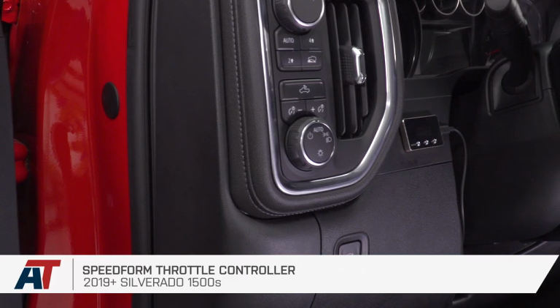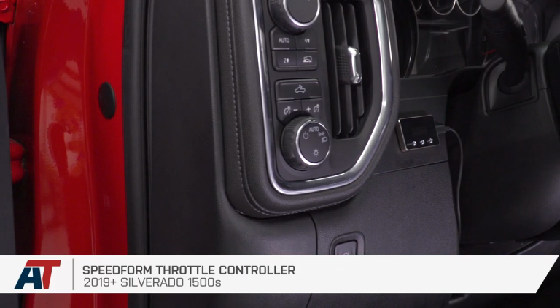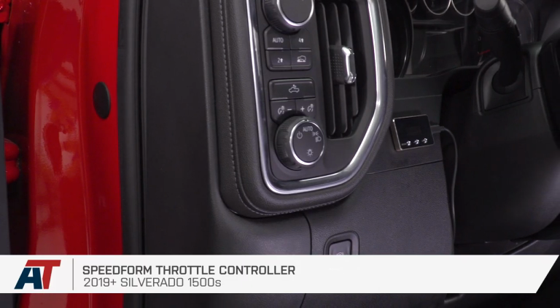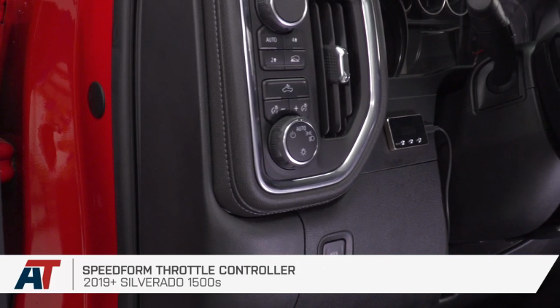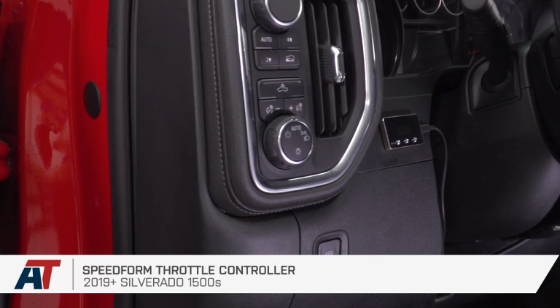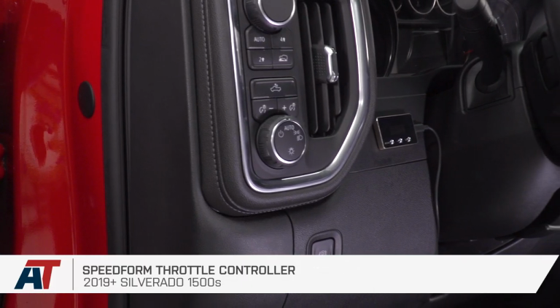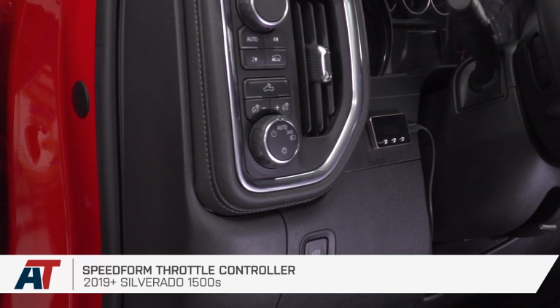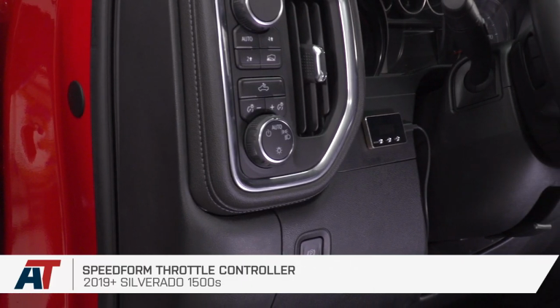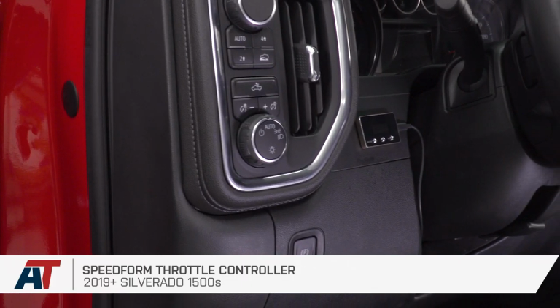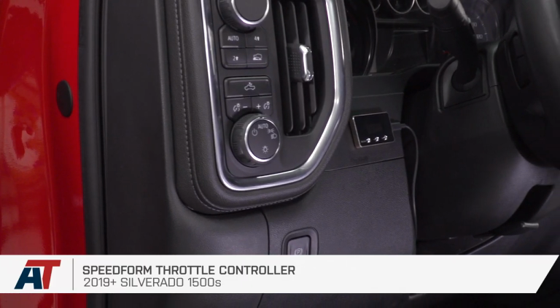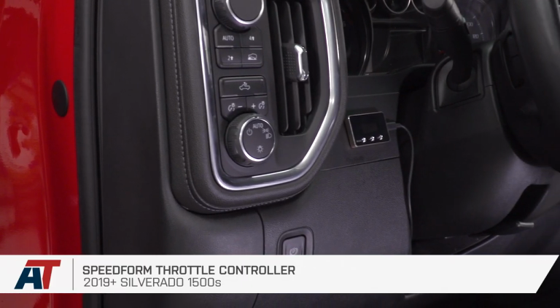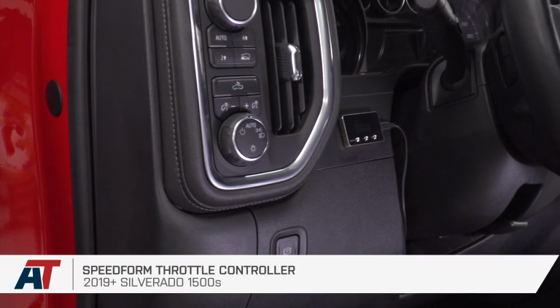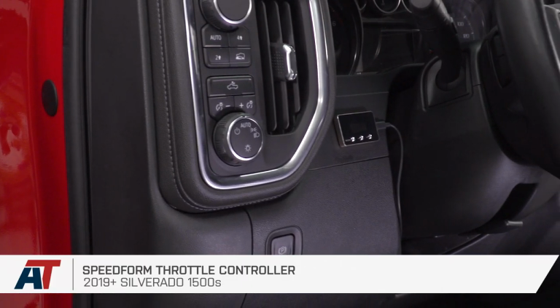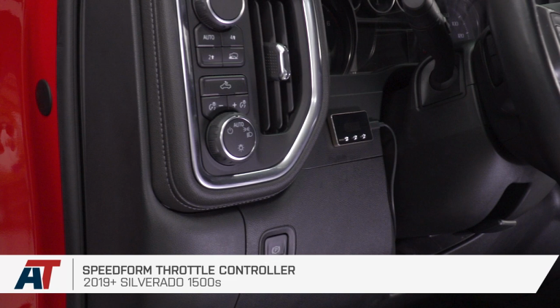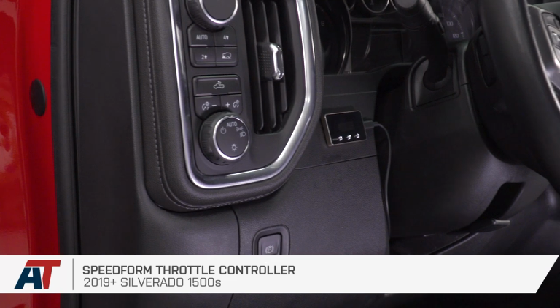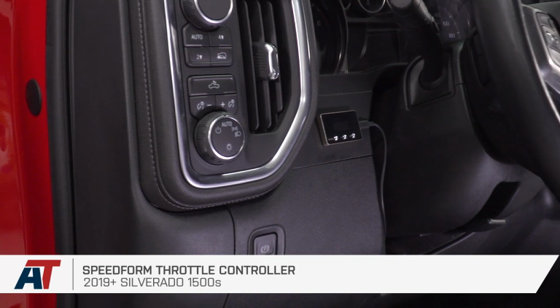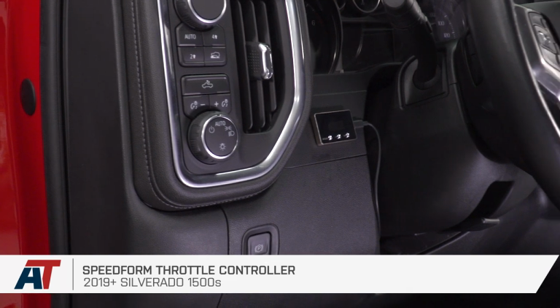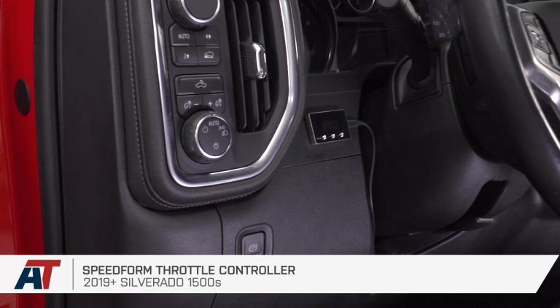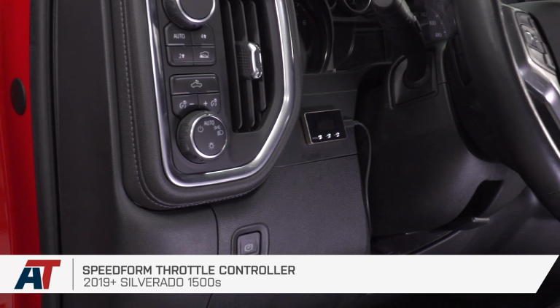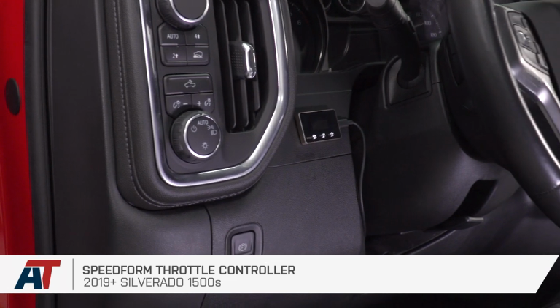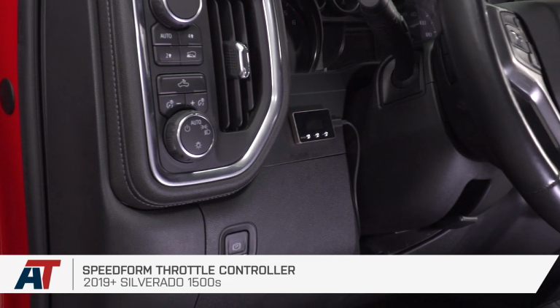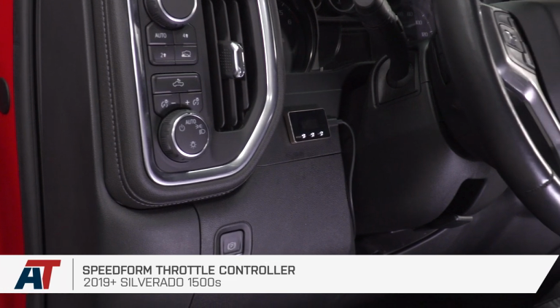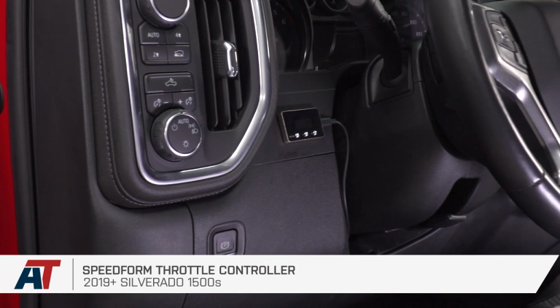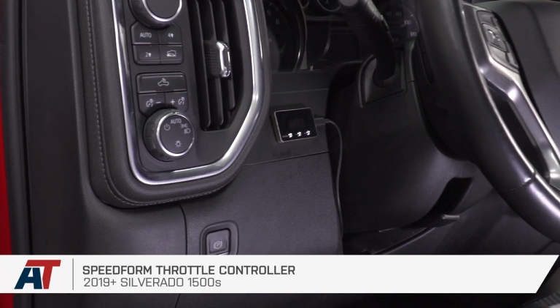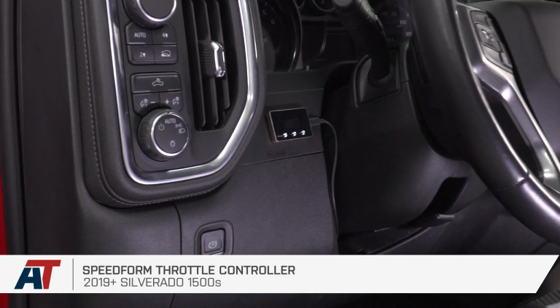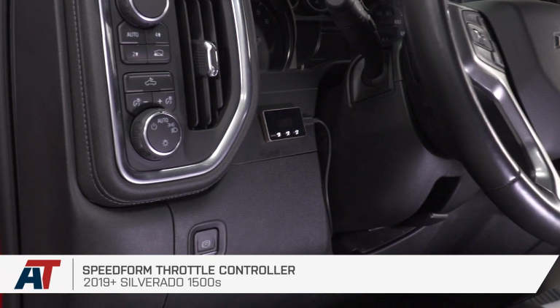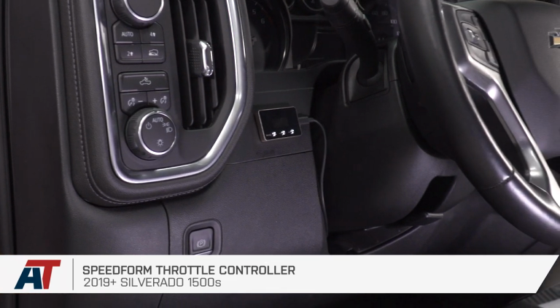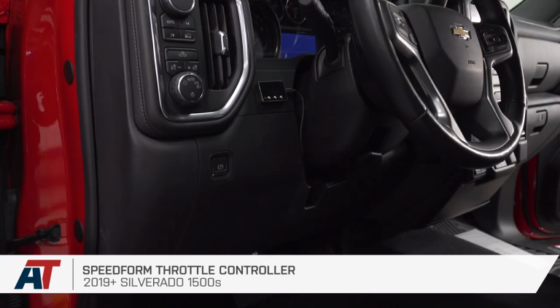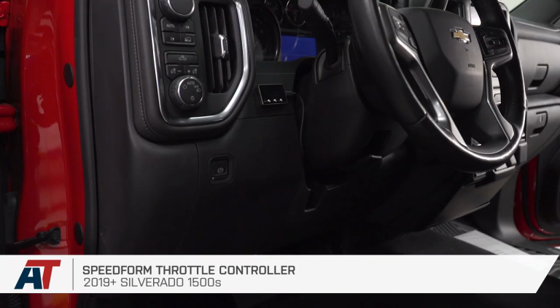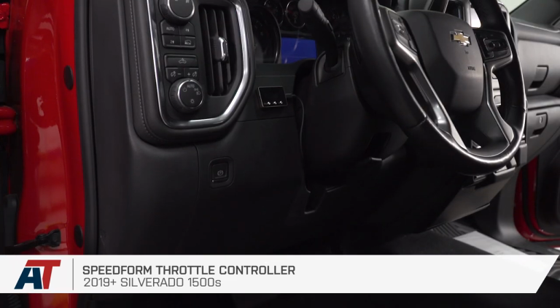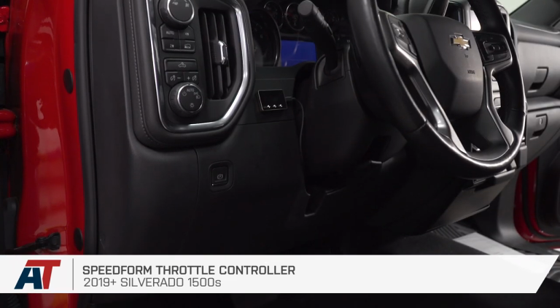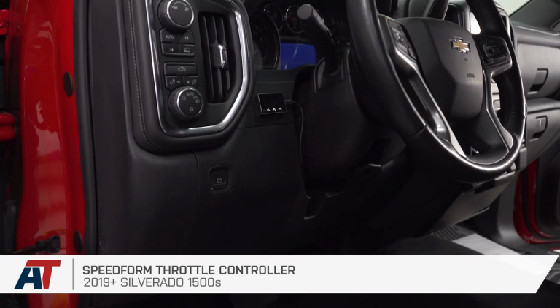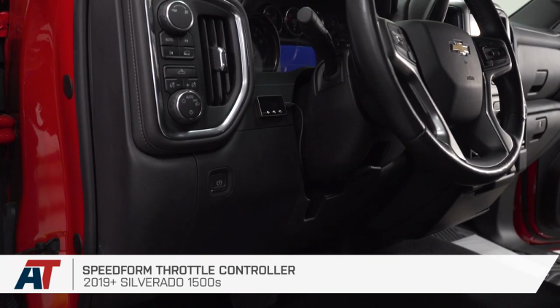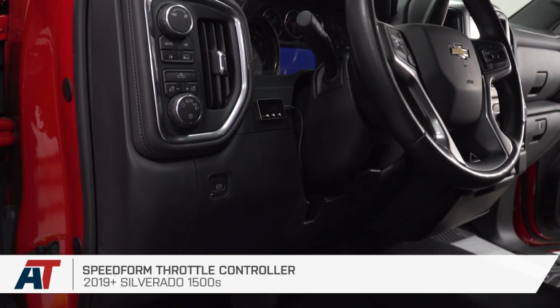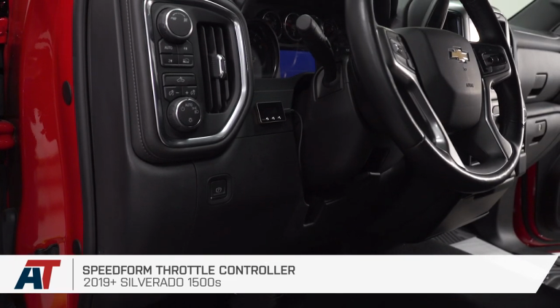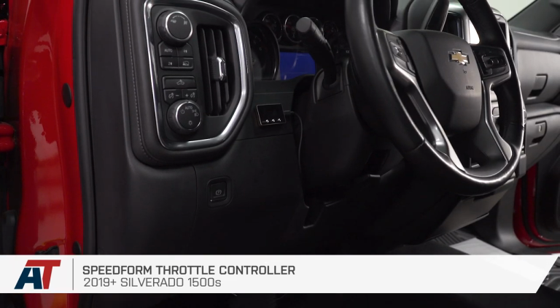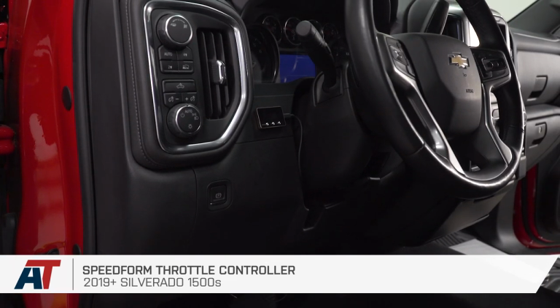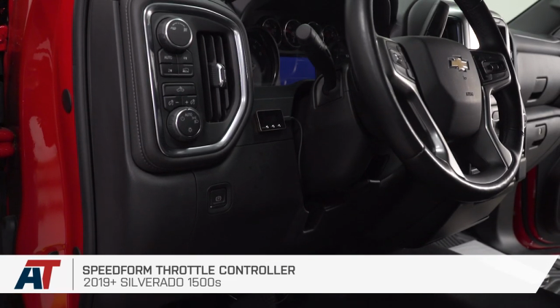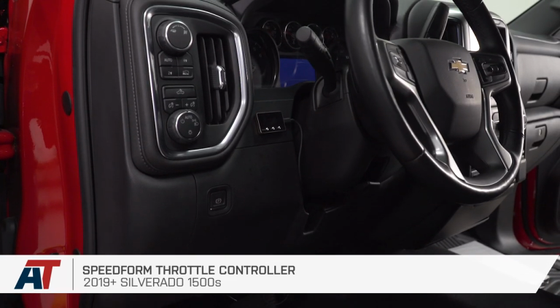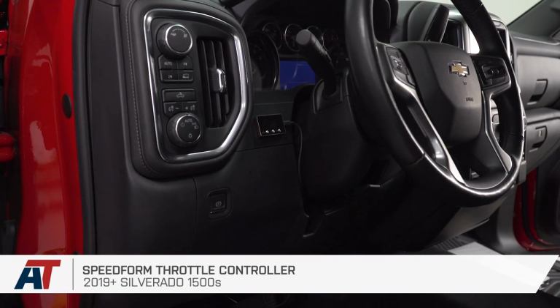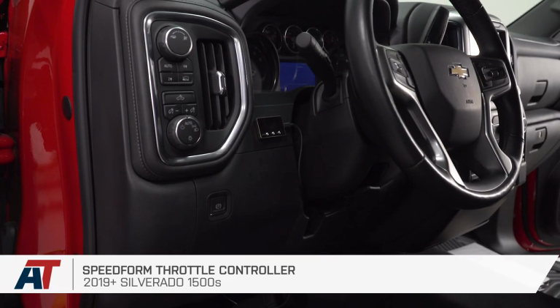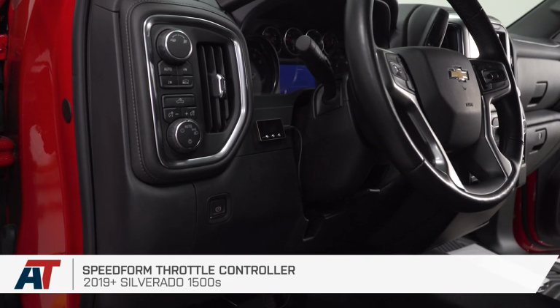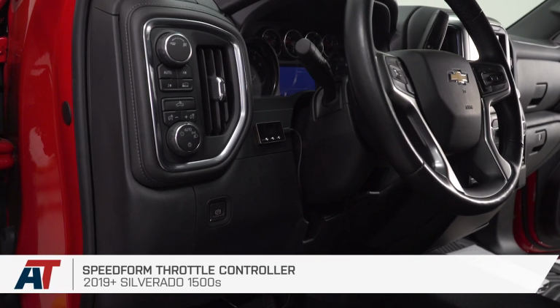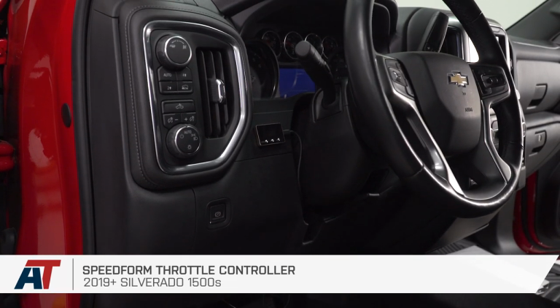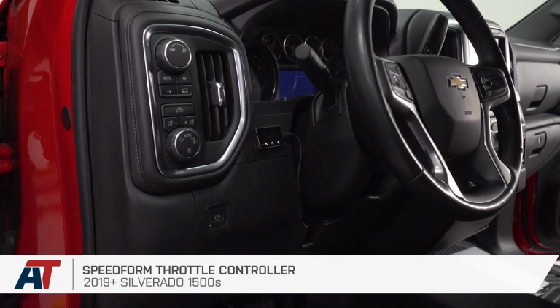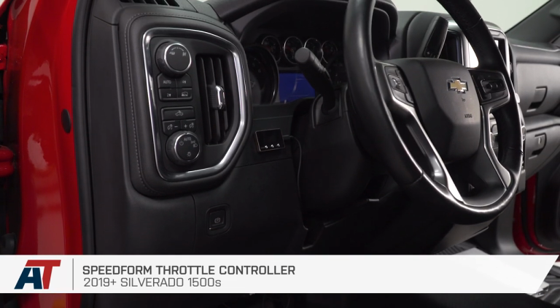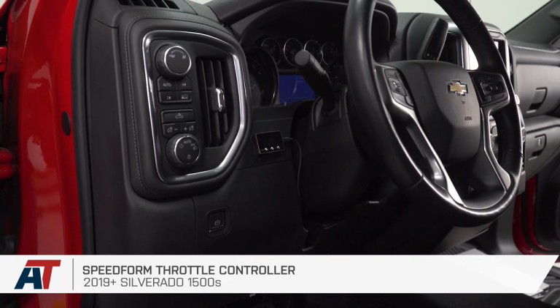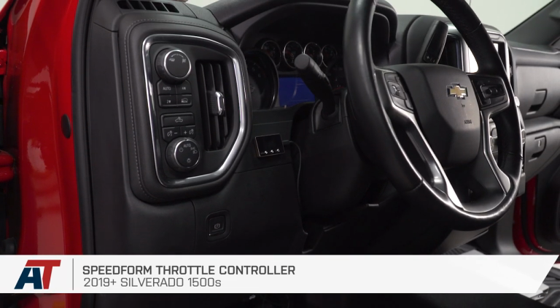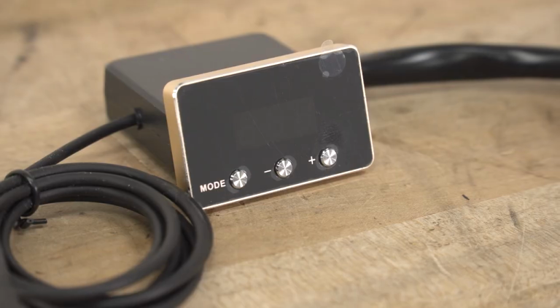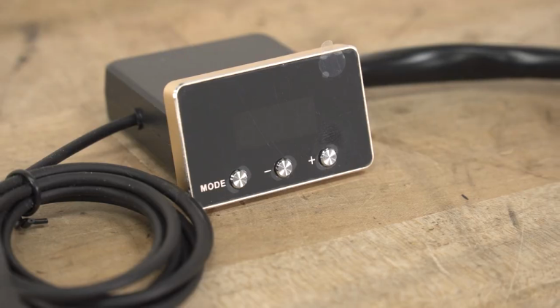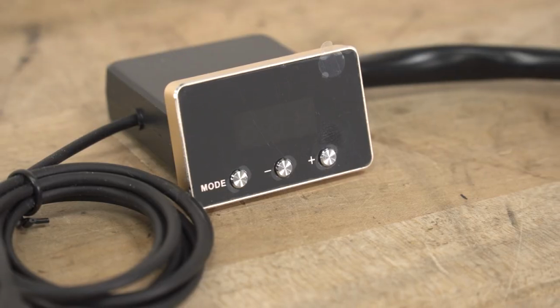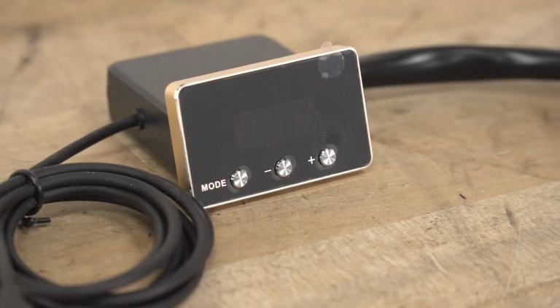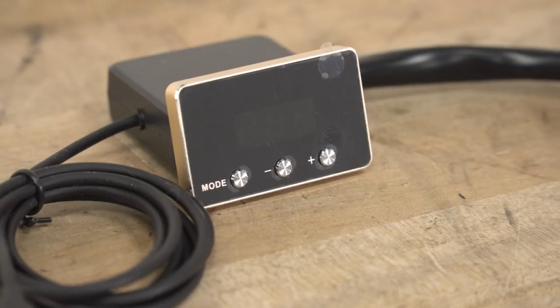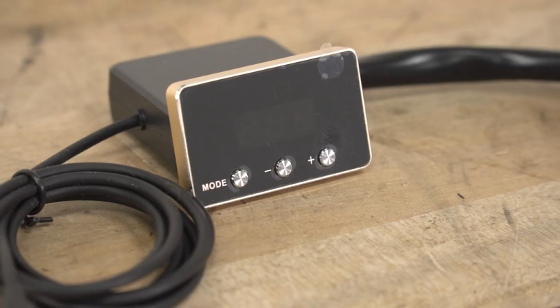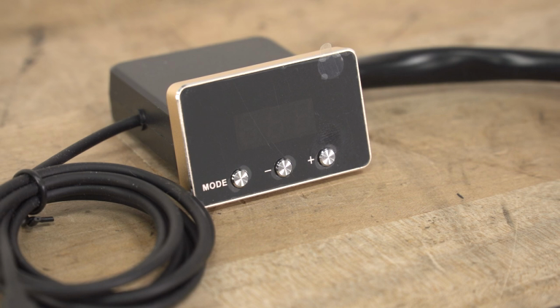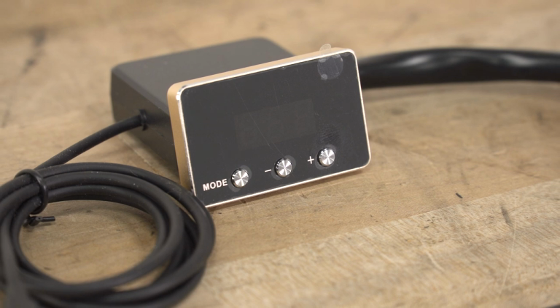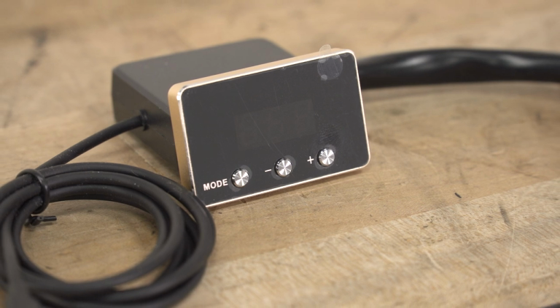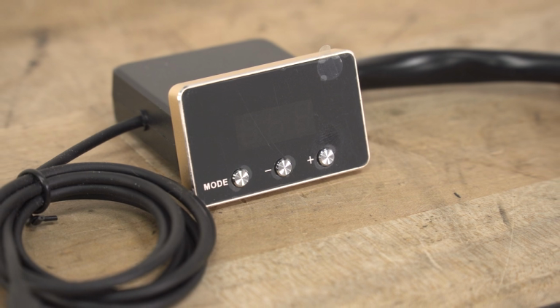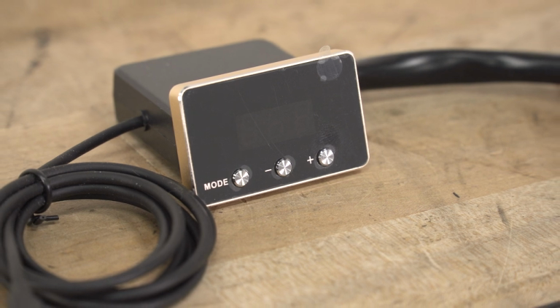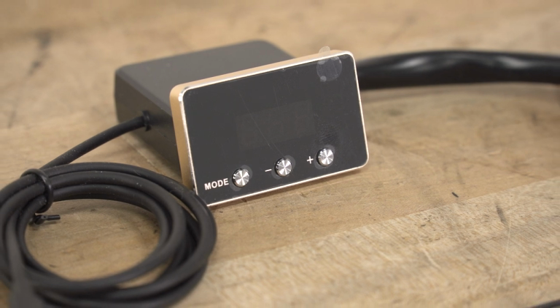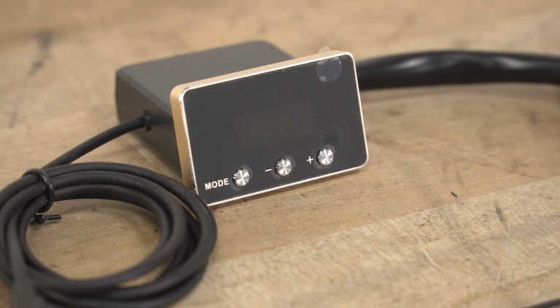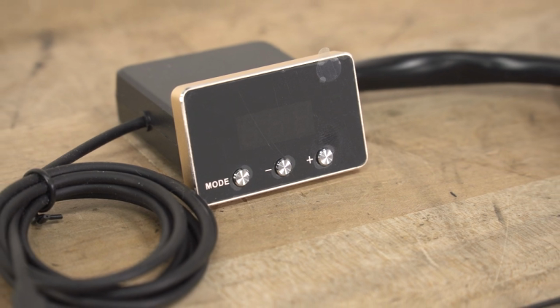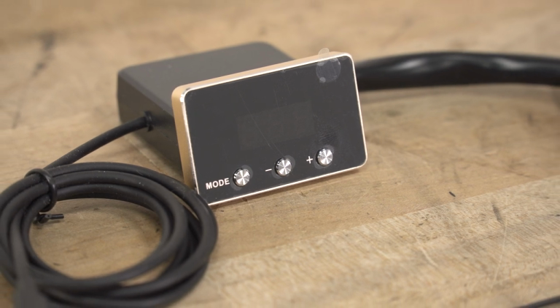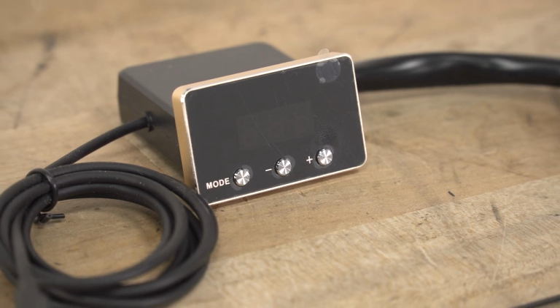That's gonna wrap up my quick overview and install for the SpeedForm throttle controller, available for the 2019 and newer Silverado 1500. You can get yours right here at americantrucks.com.